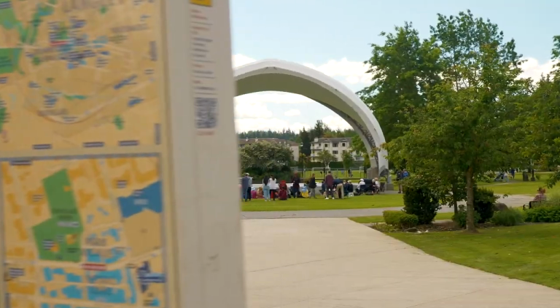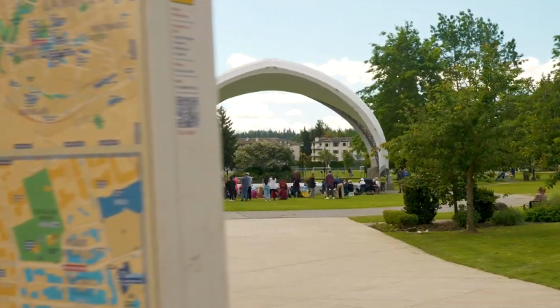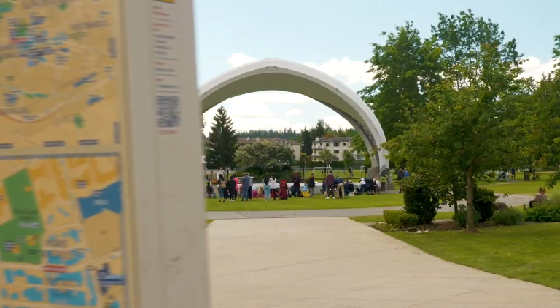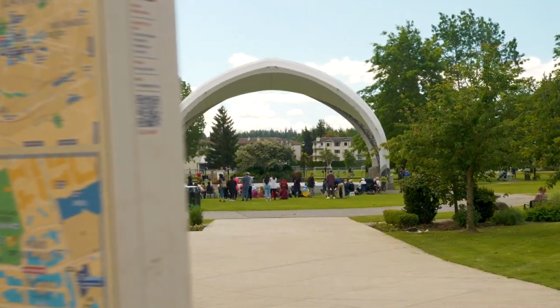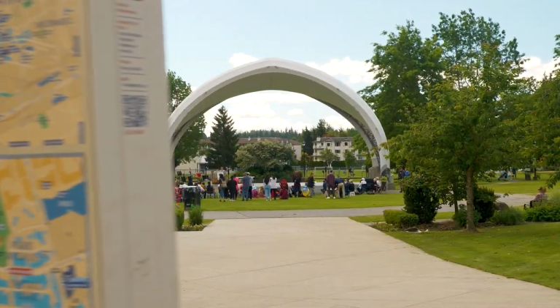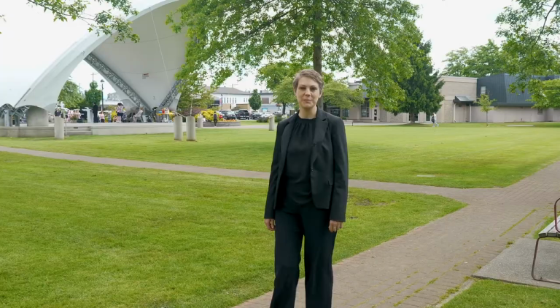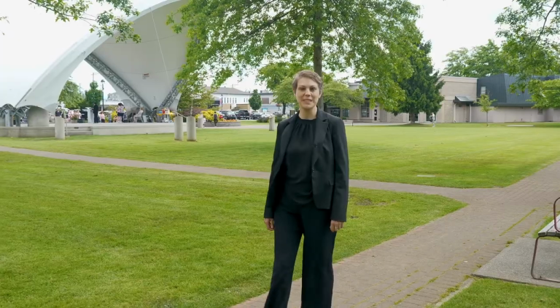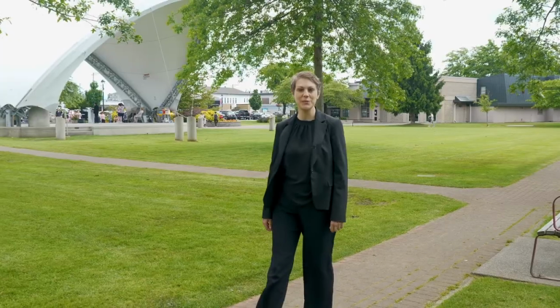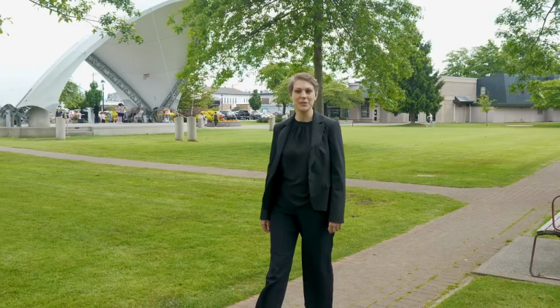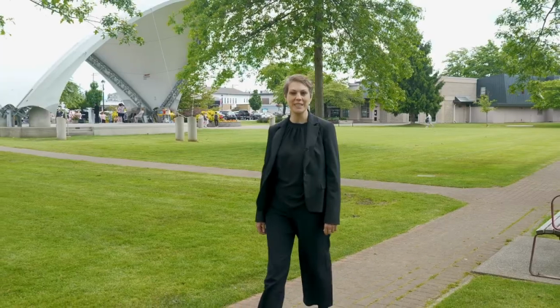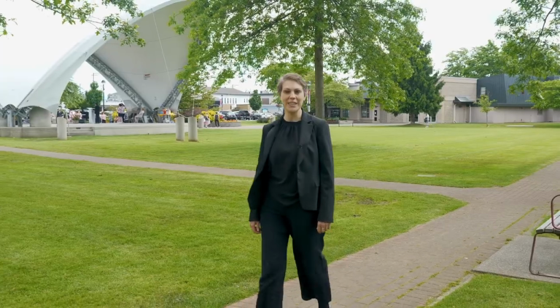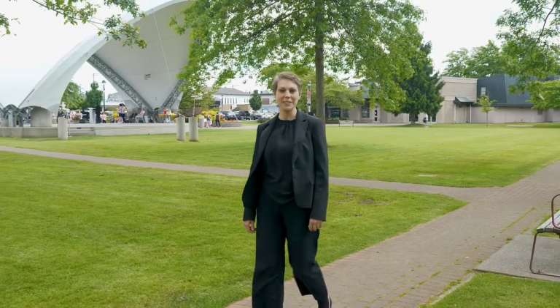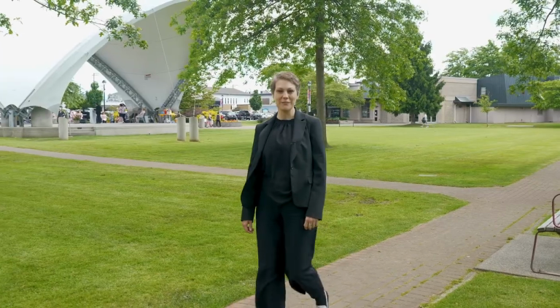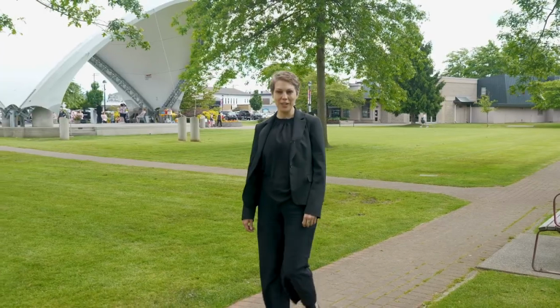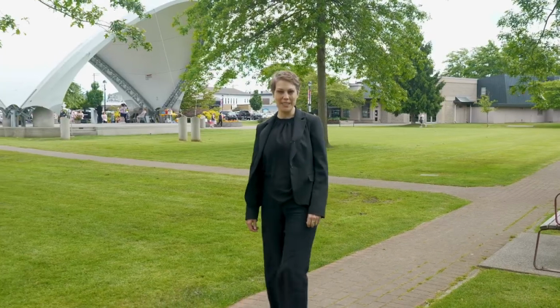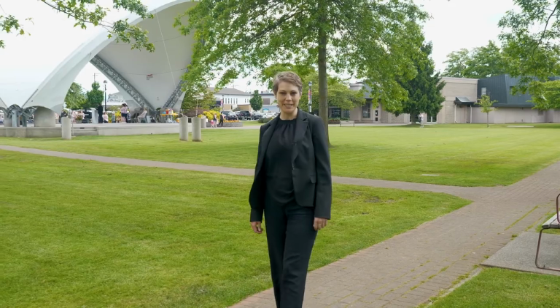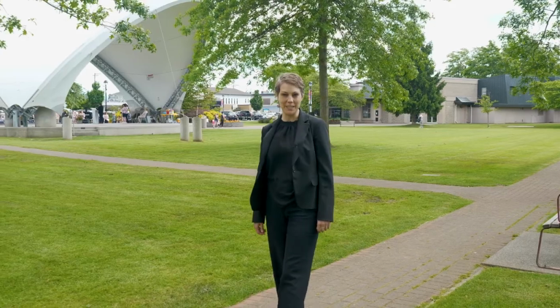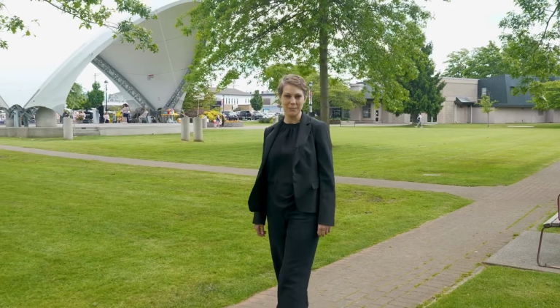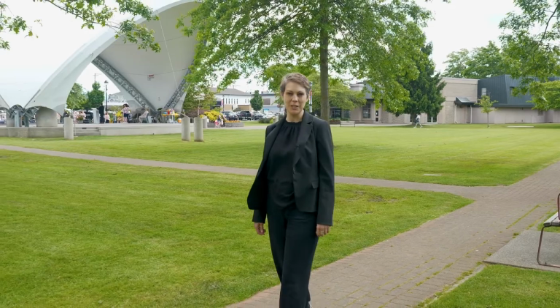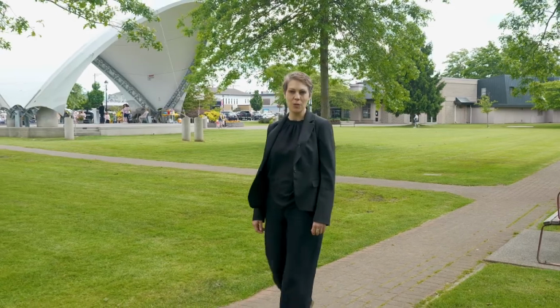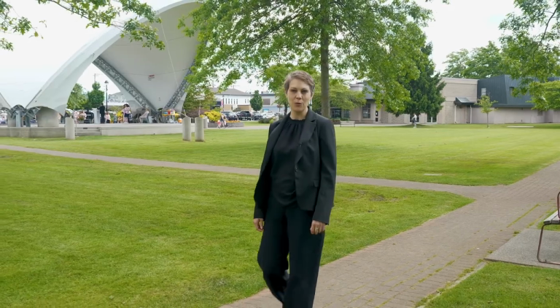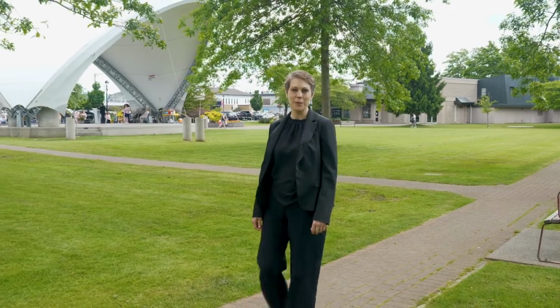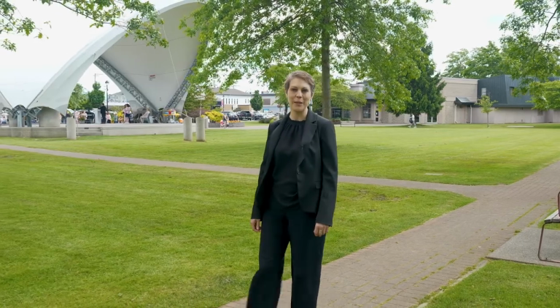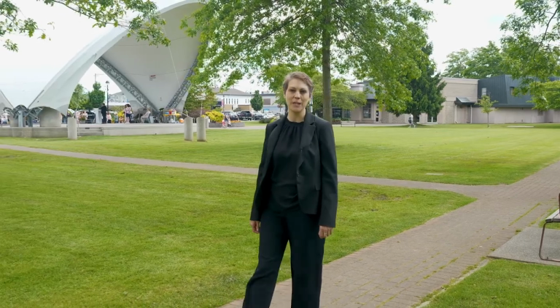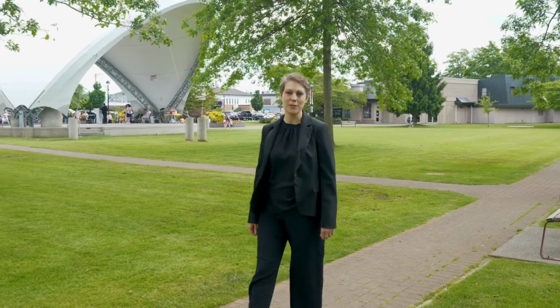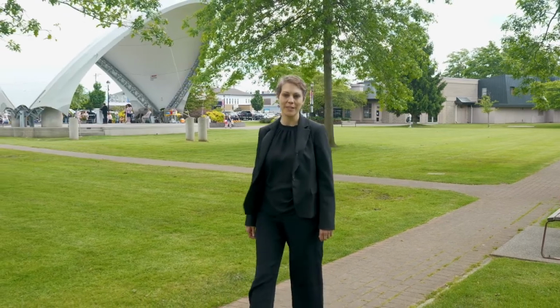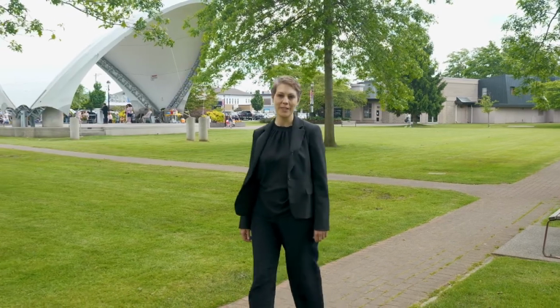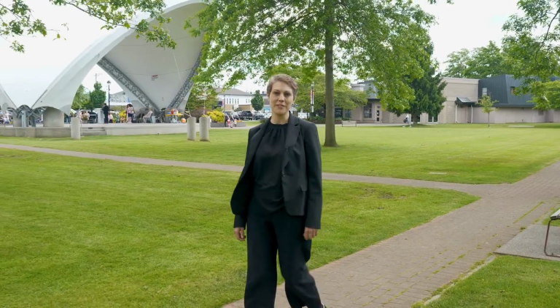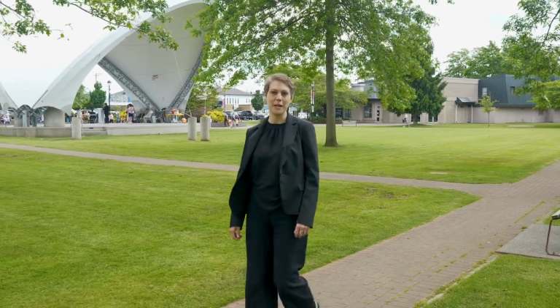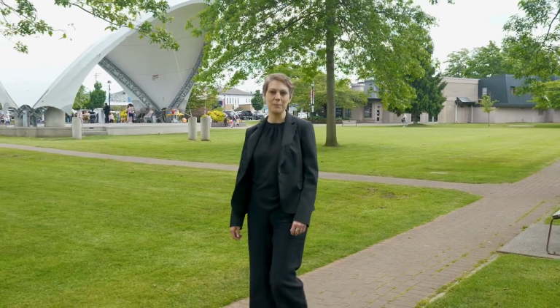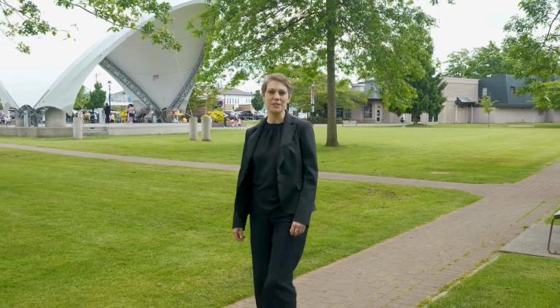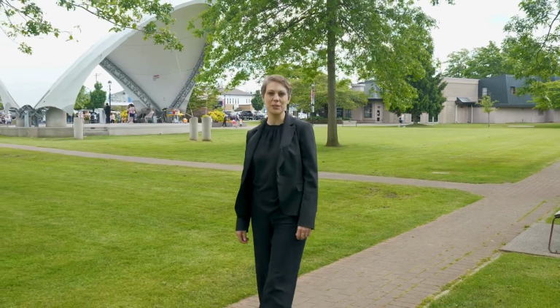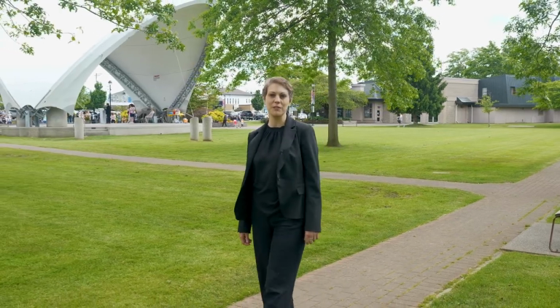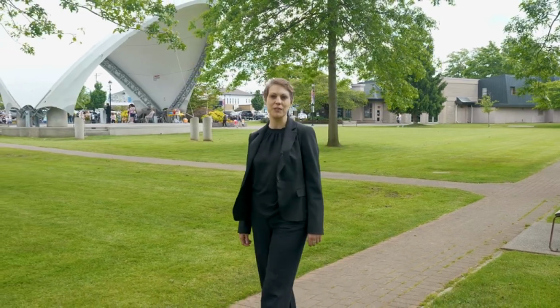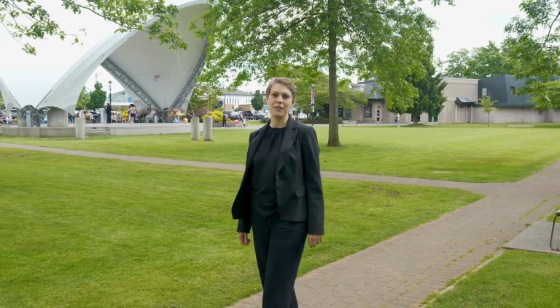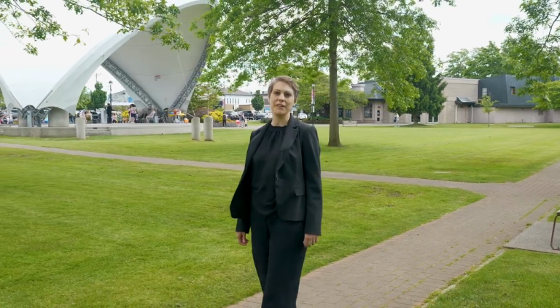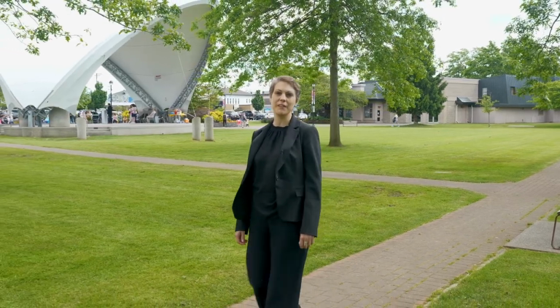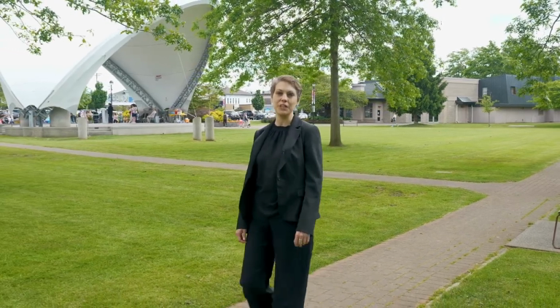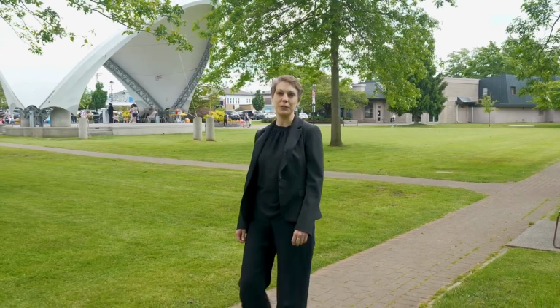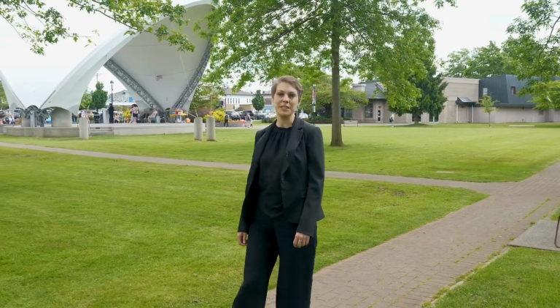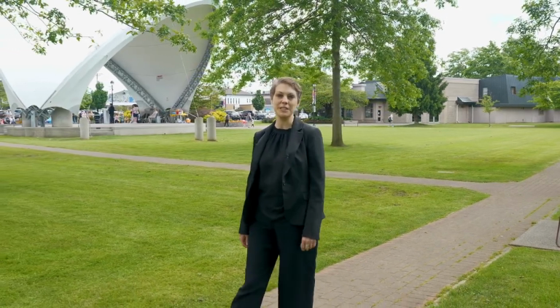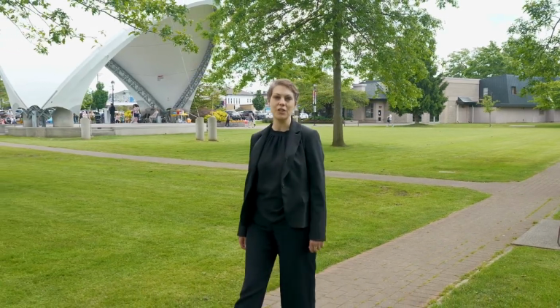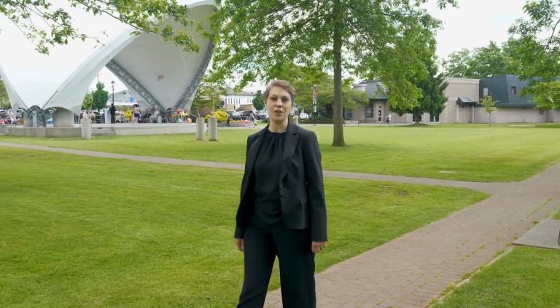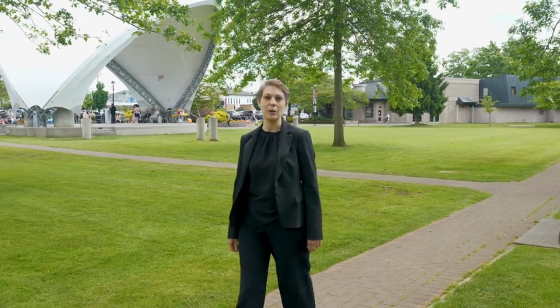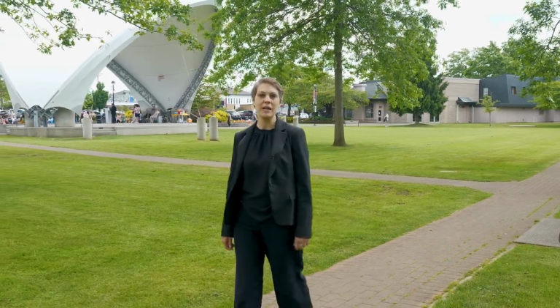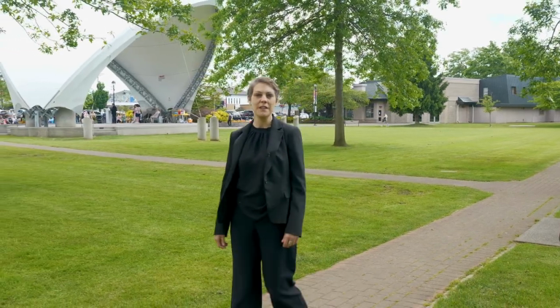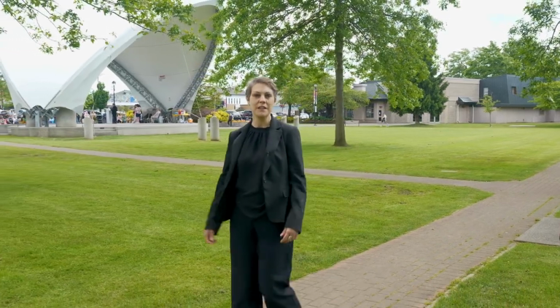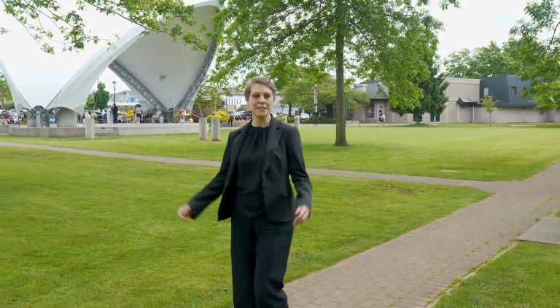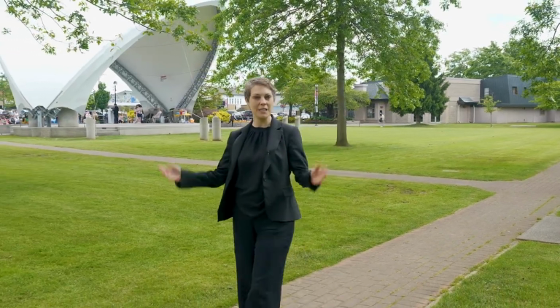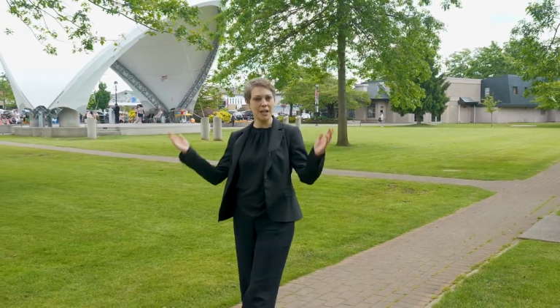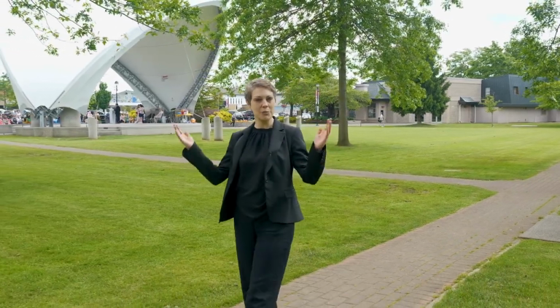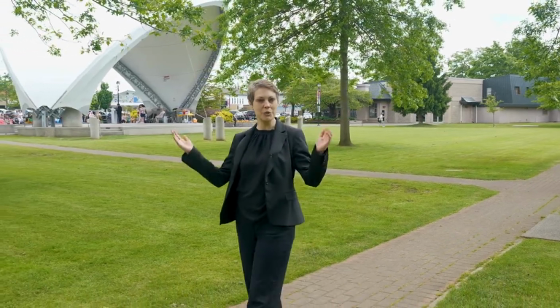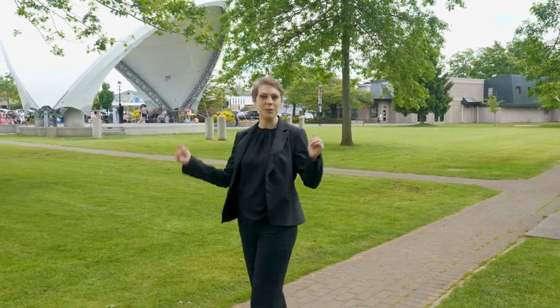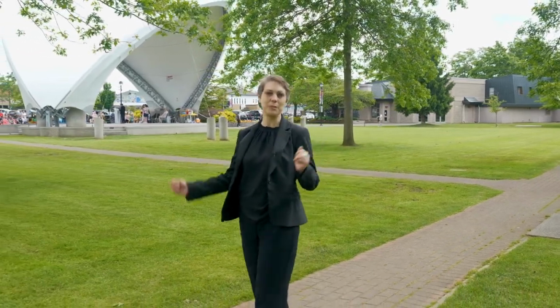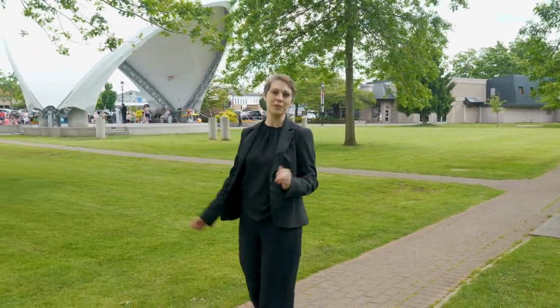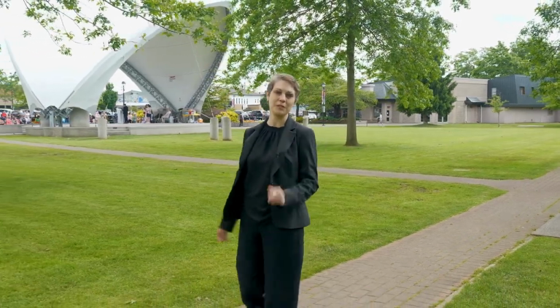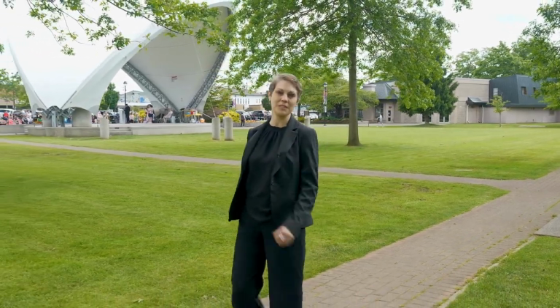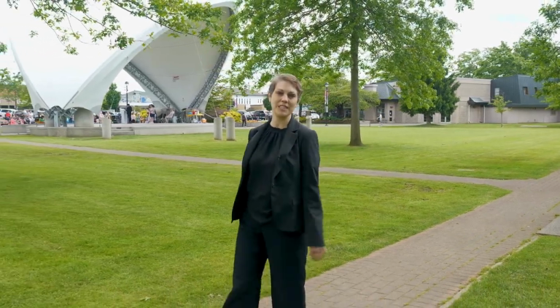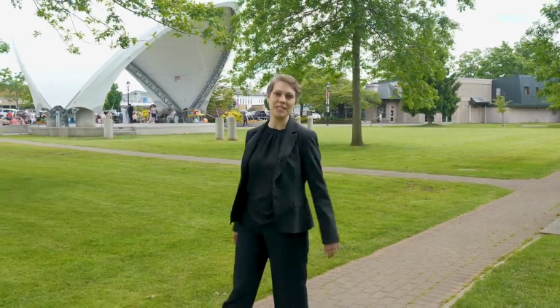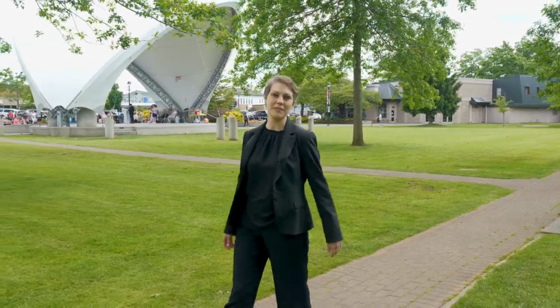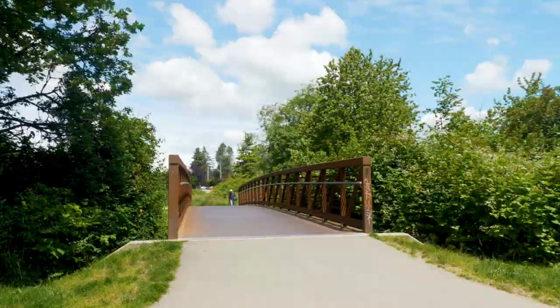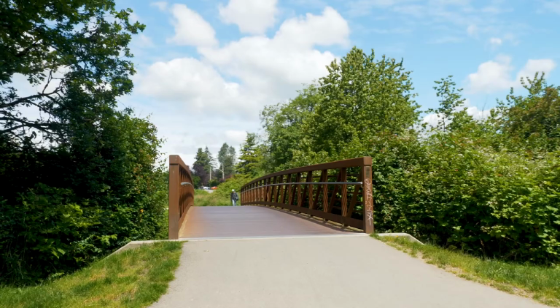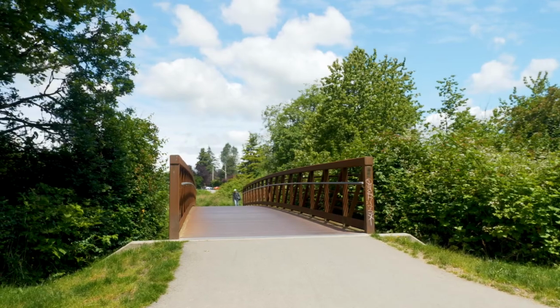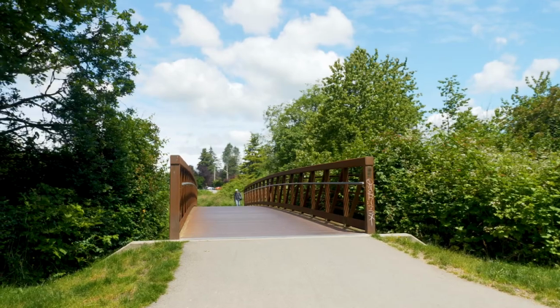Hi, I'm Cyd with the Kelly Frye Team. We're back with another episode of Everything You Need to Know. This time we're in the beautiful city of Langley.